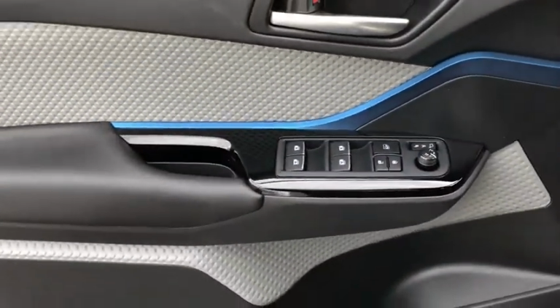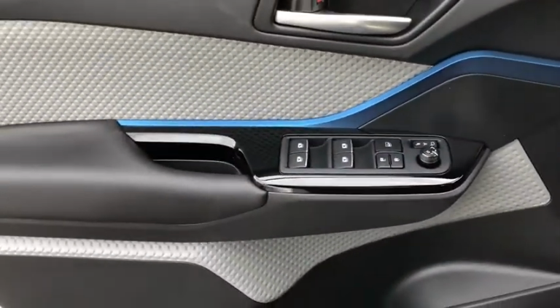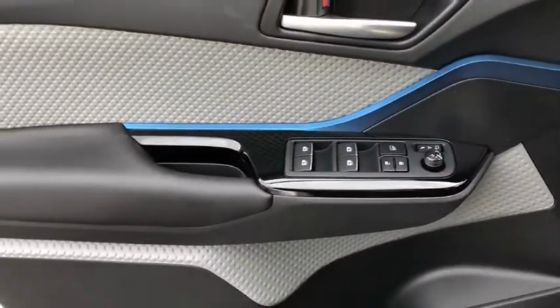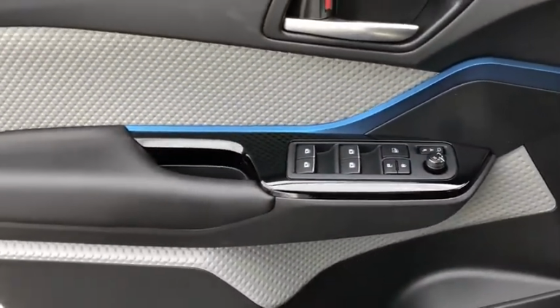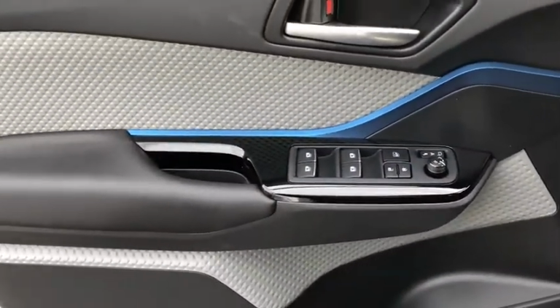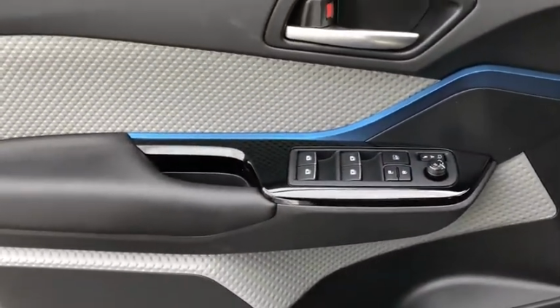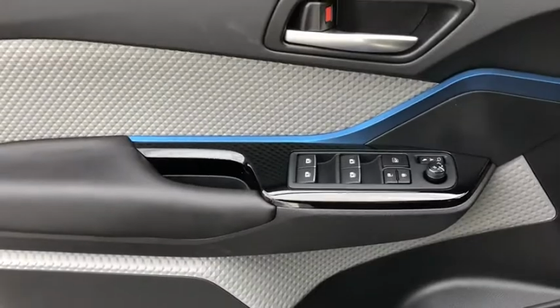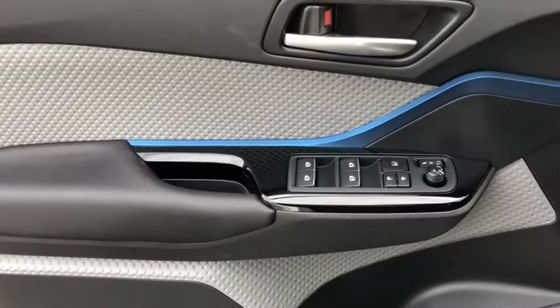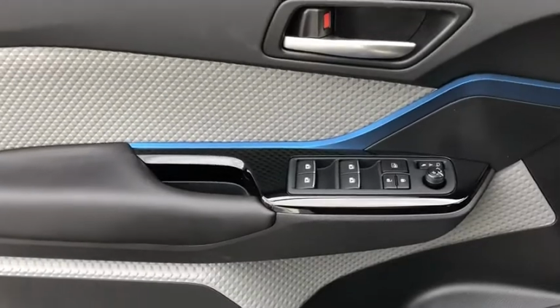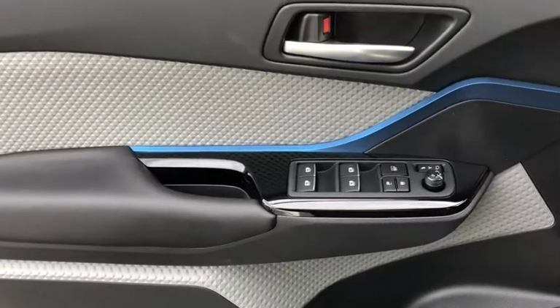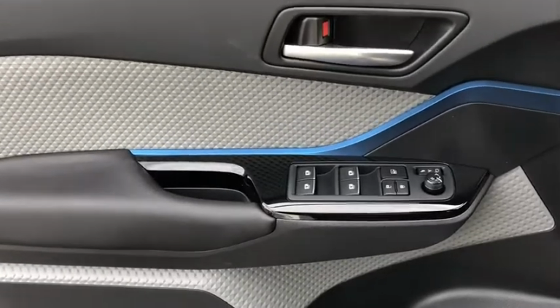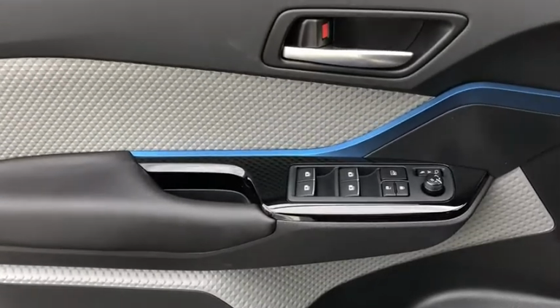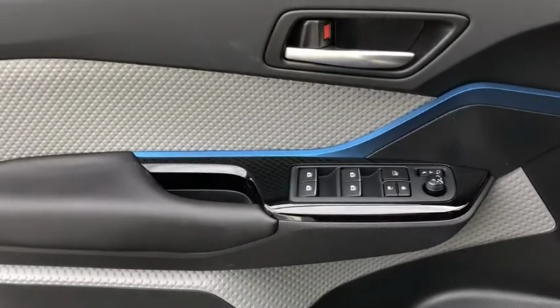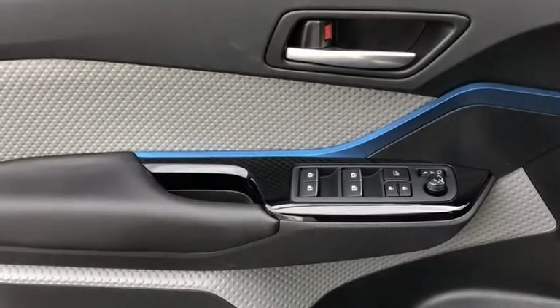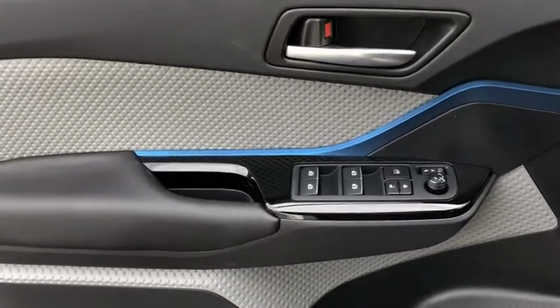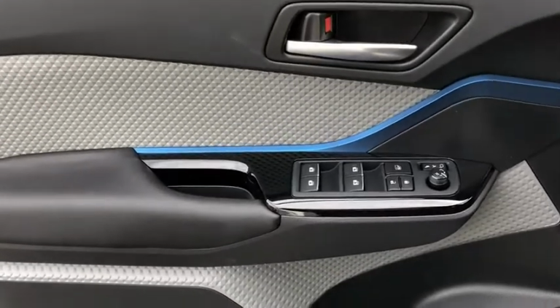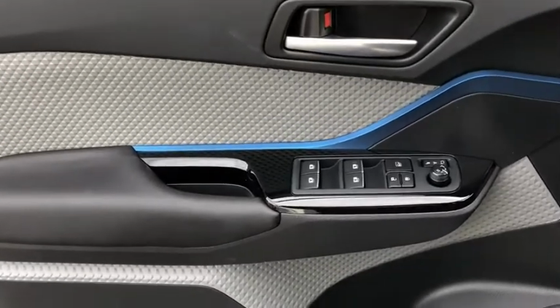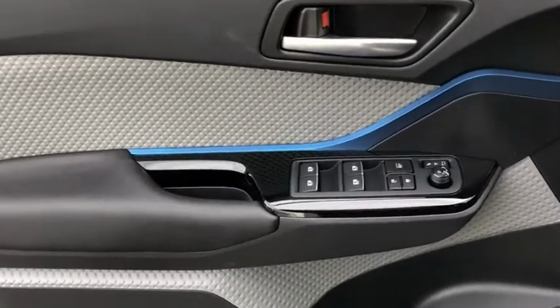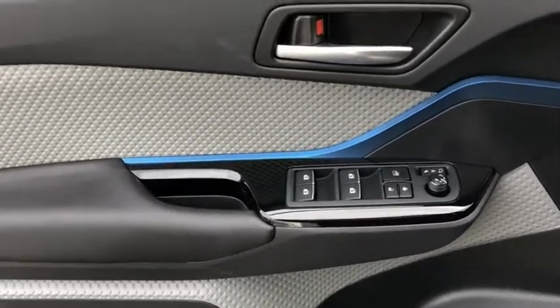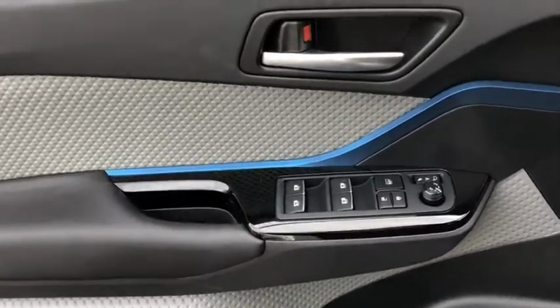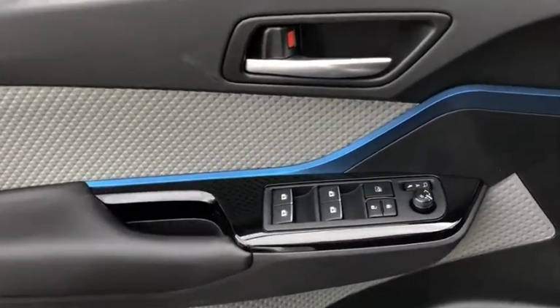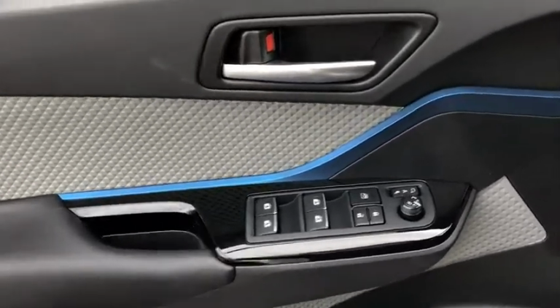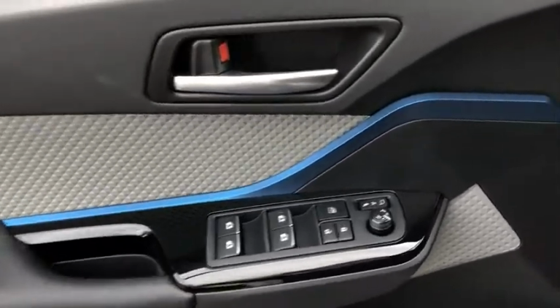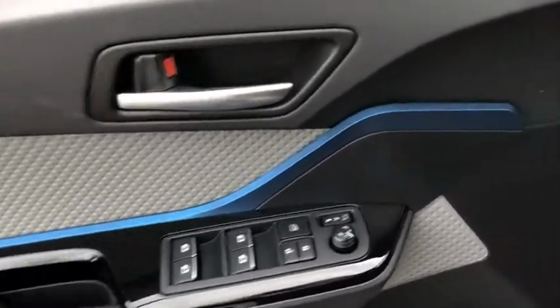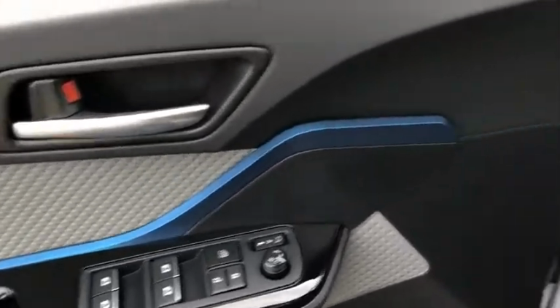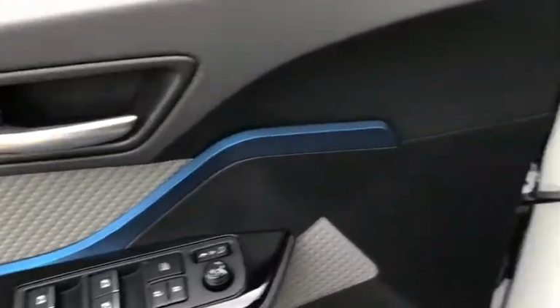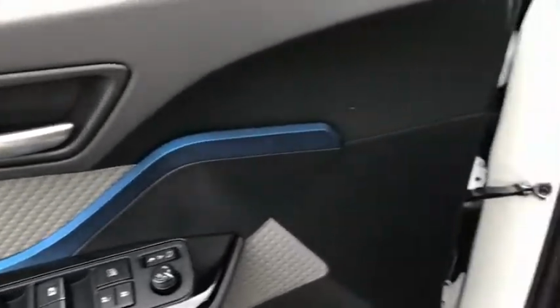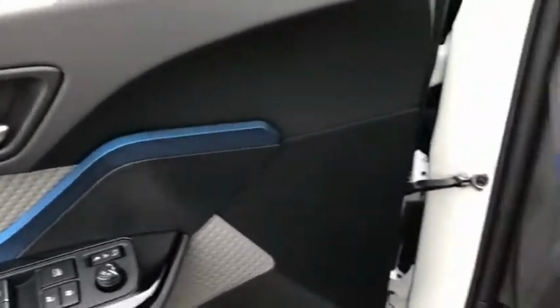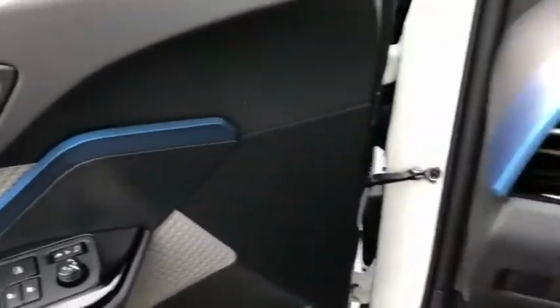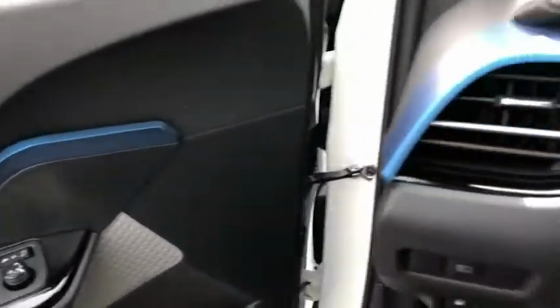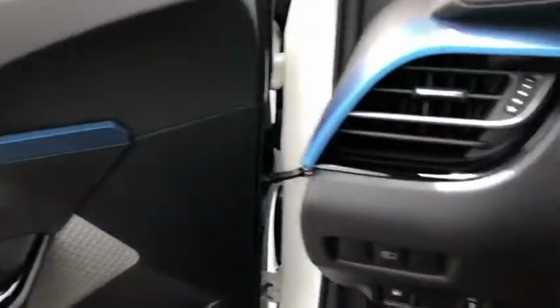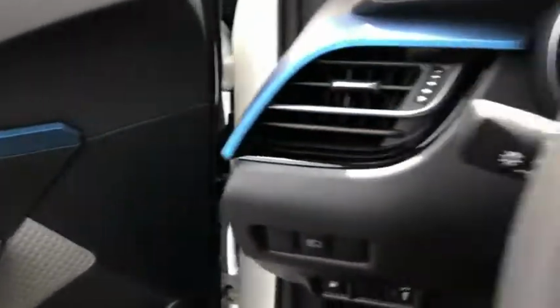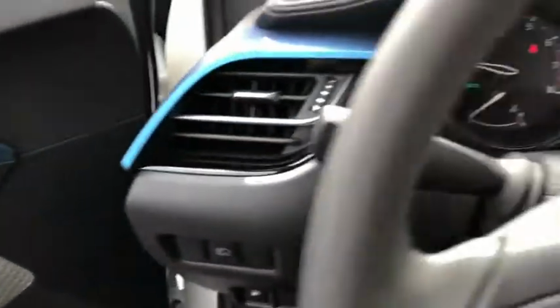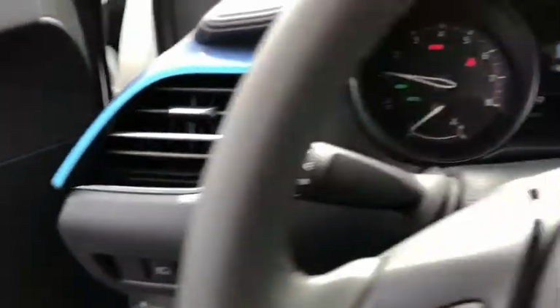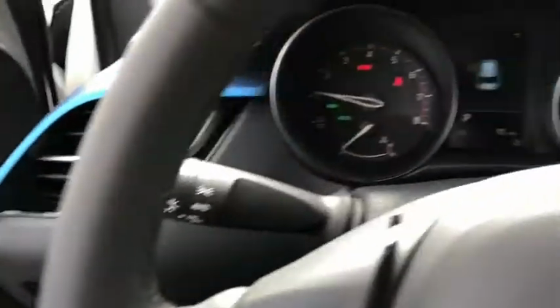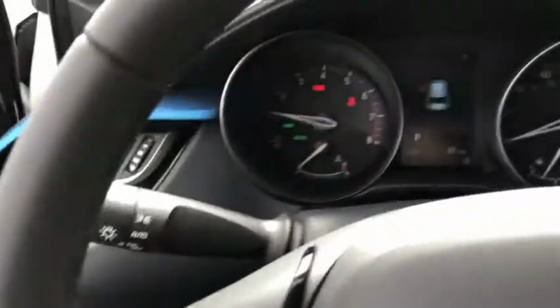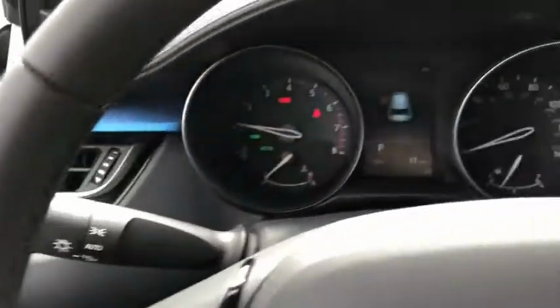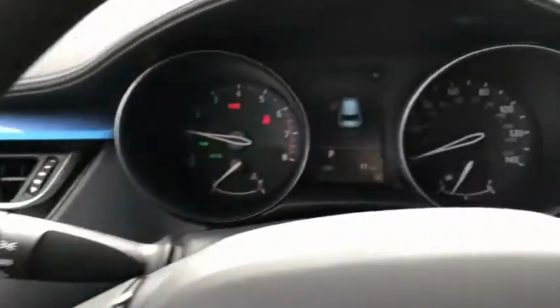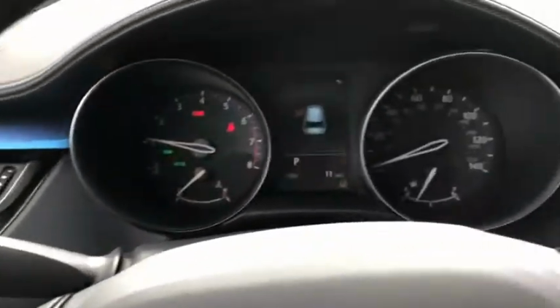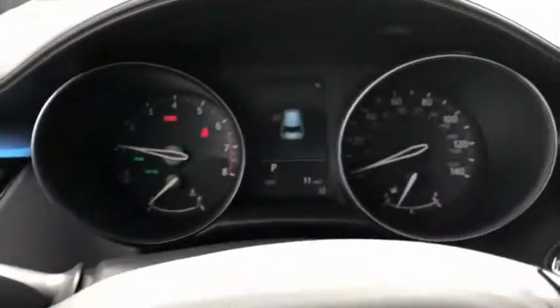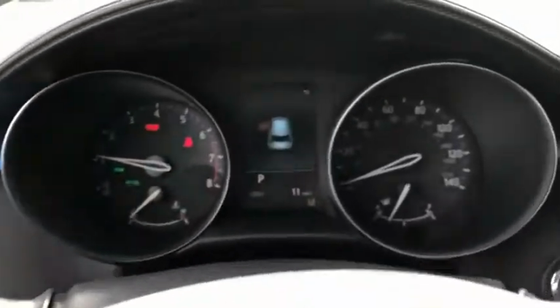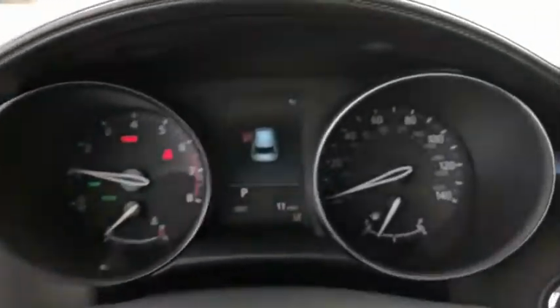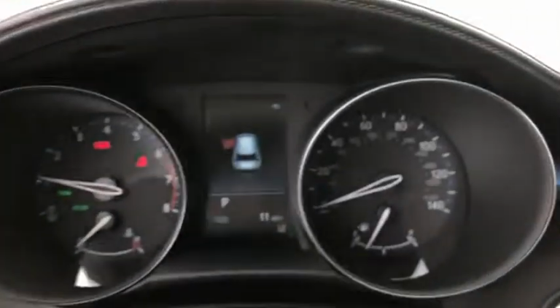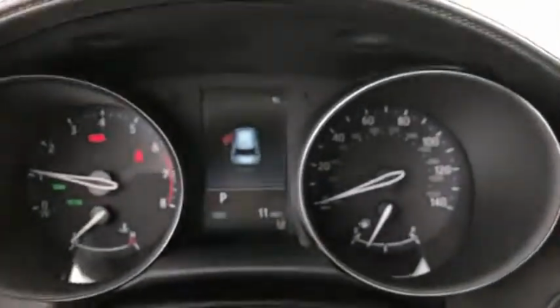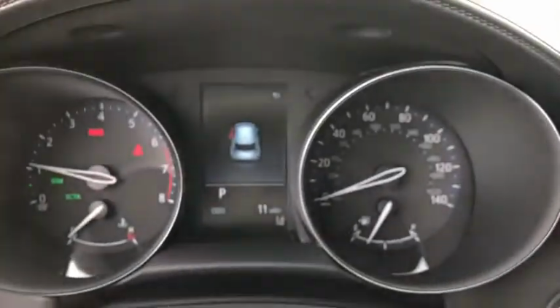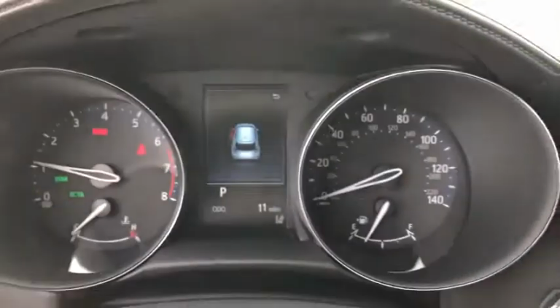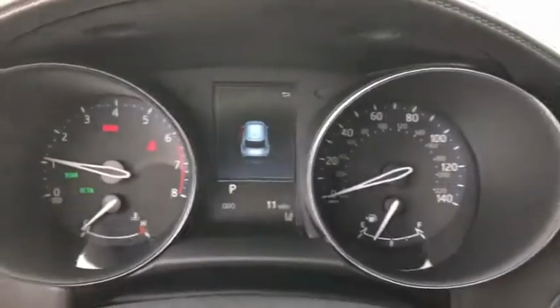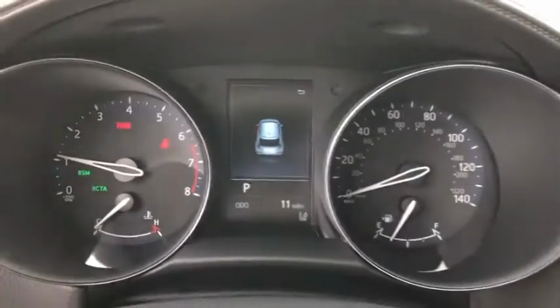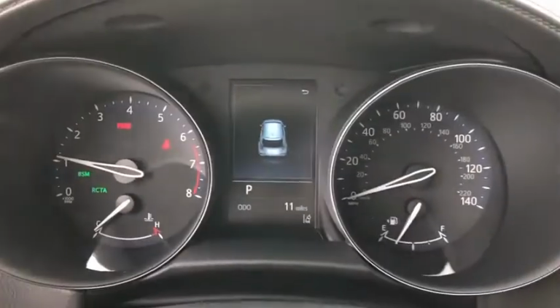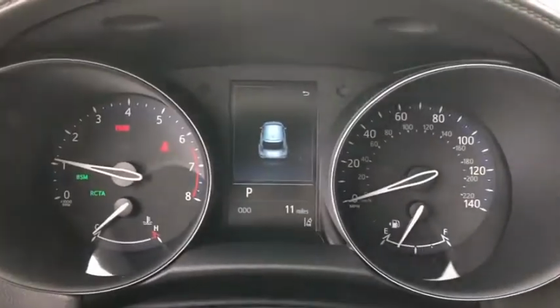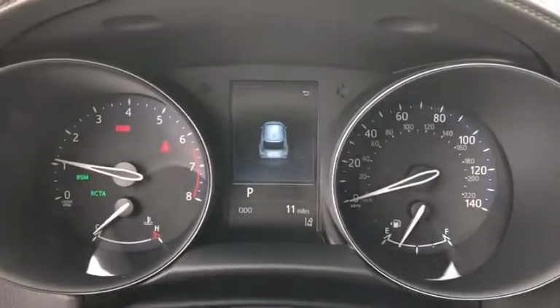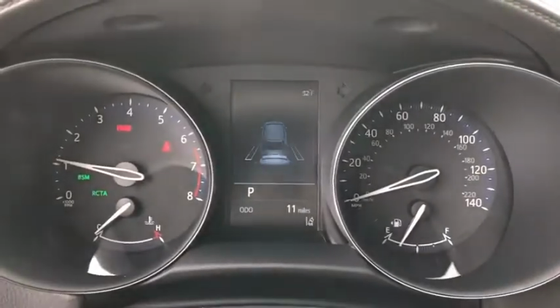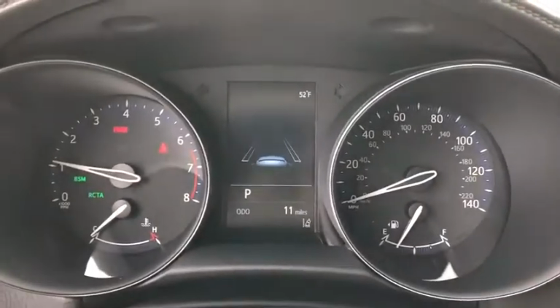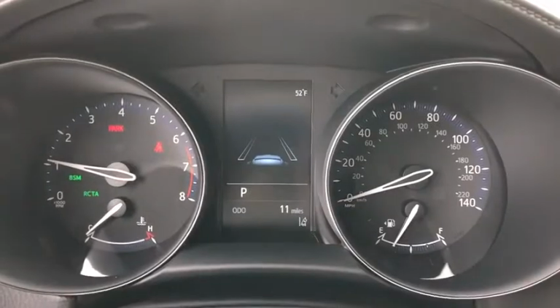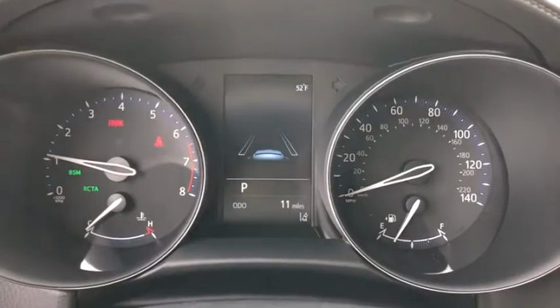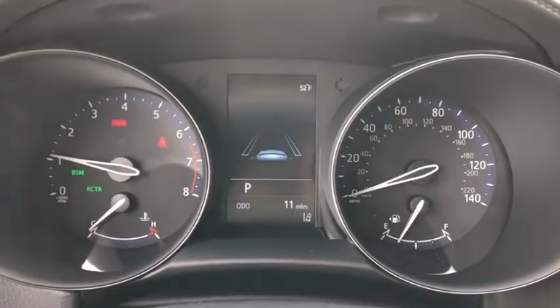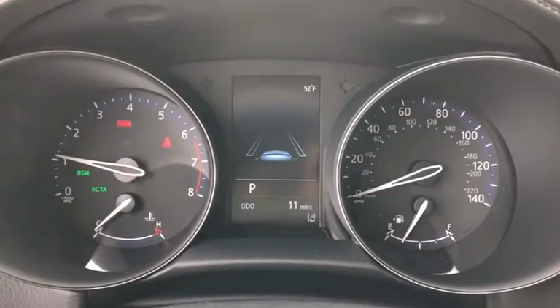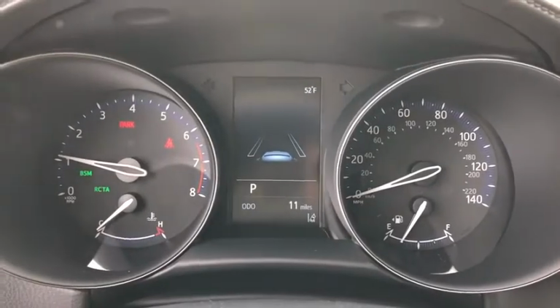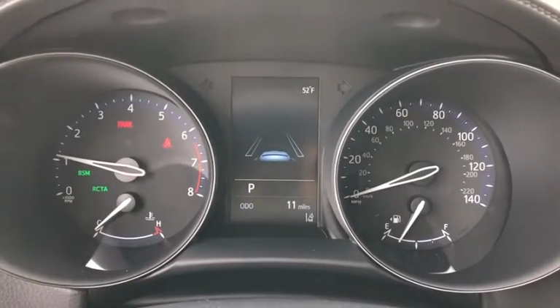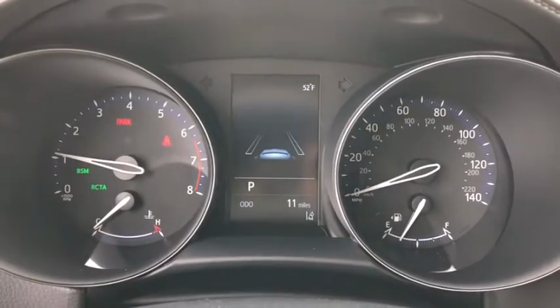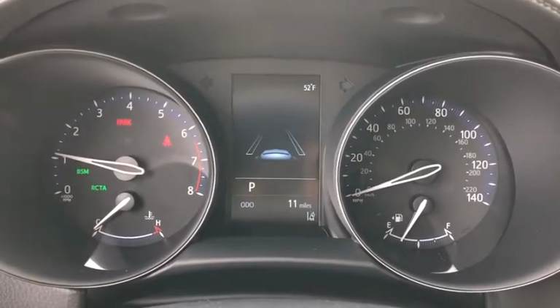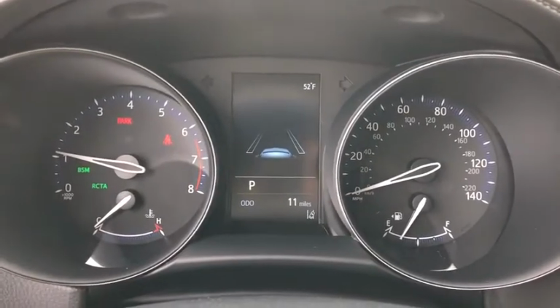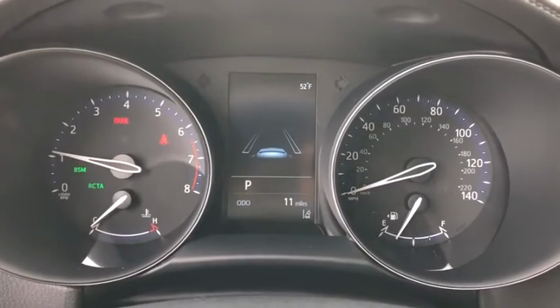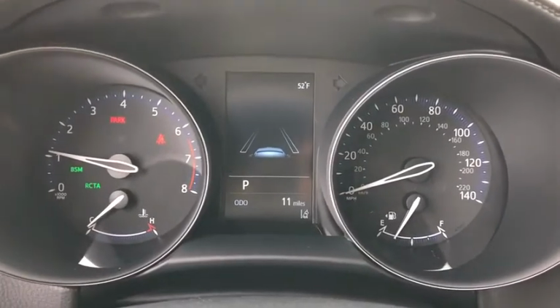Cloth seats, front reading lamps, driver vanity mirror, front bucket seats, rear window wiper, passenger vanity mirror.